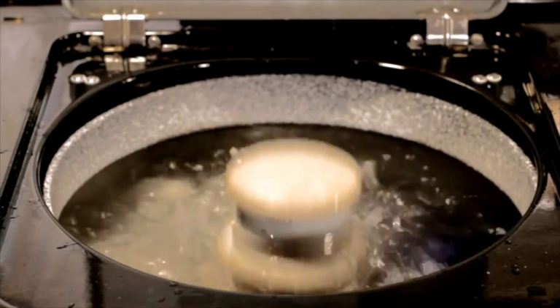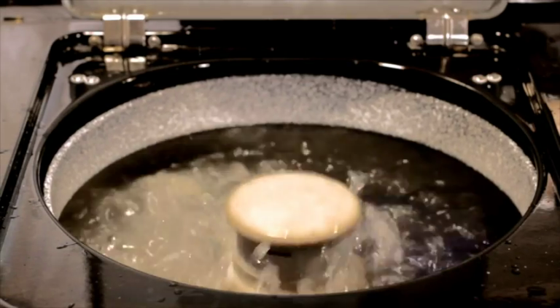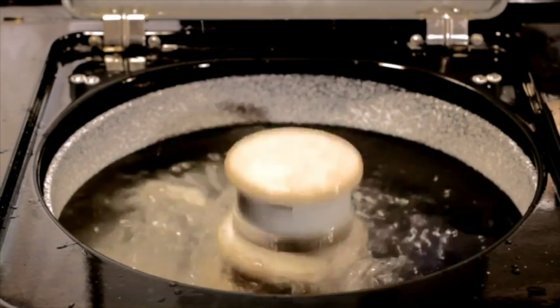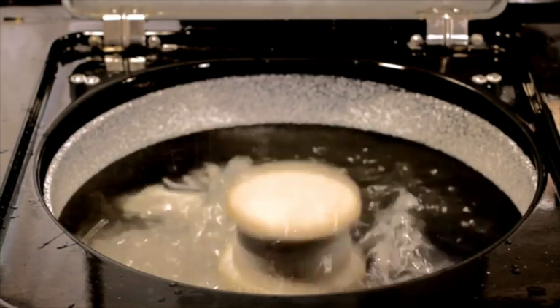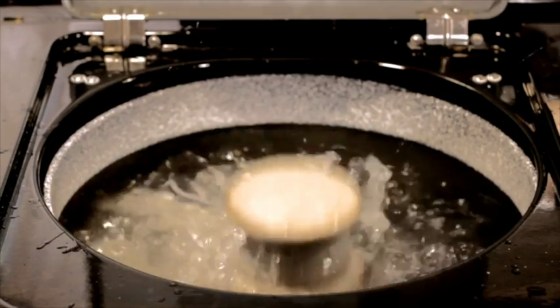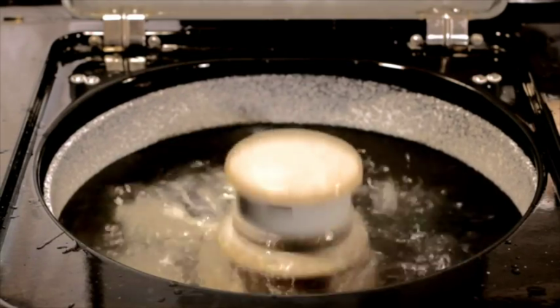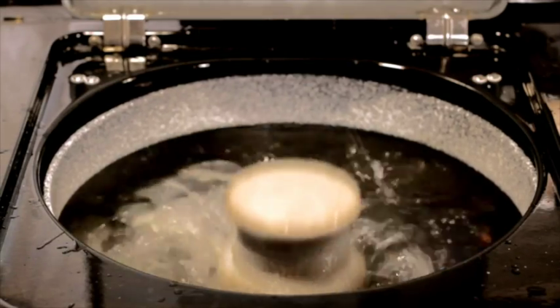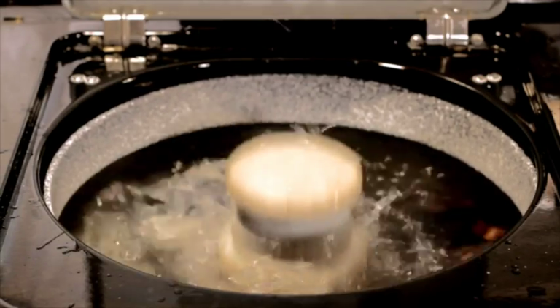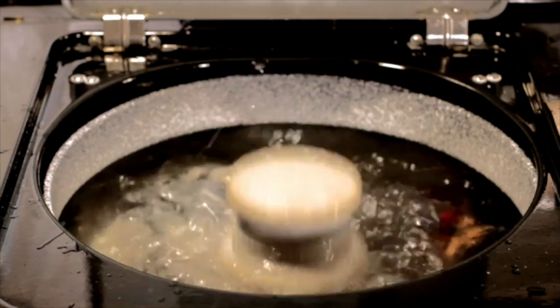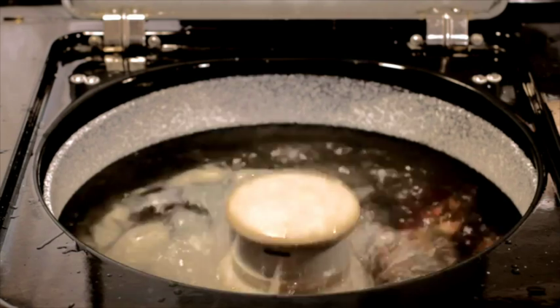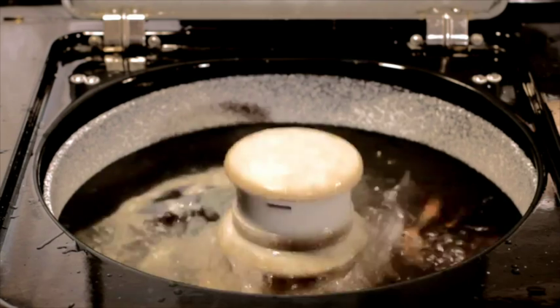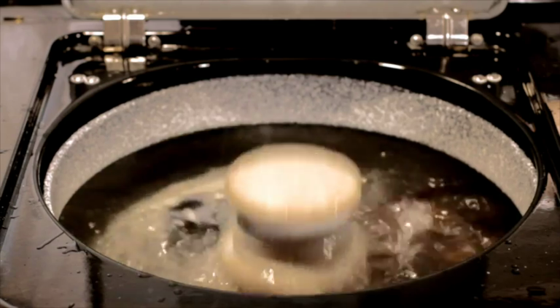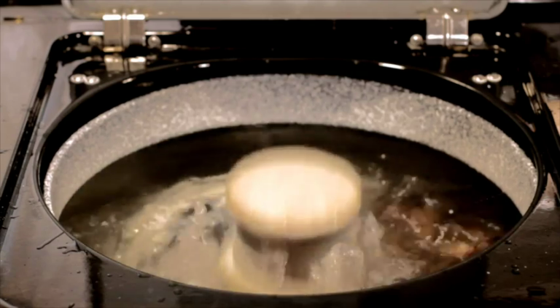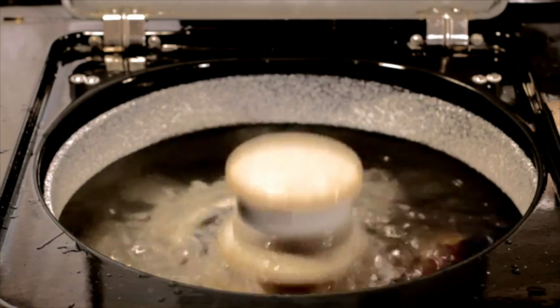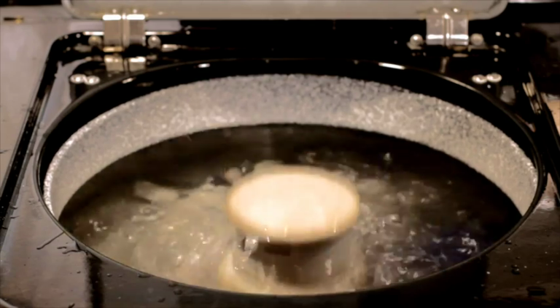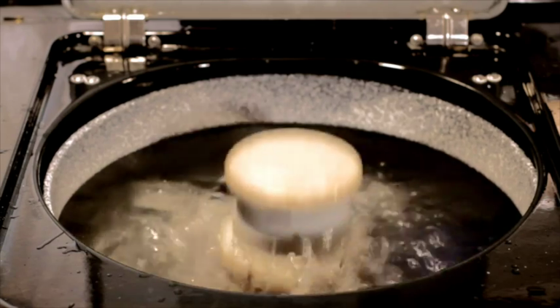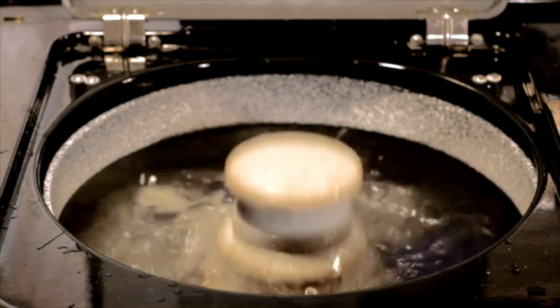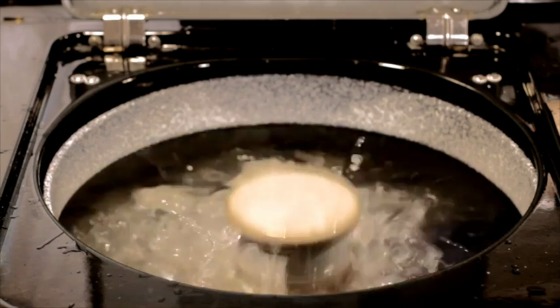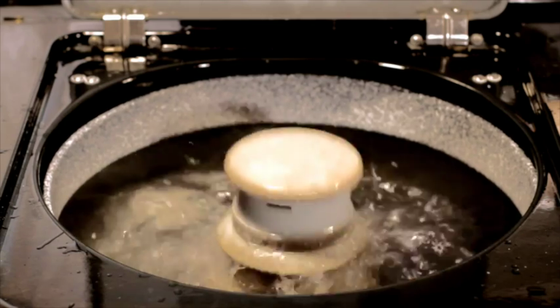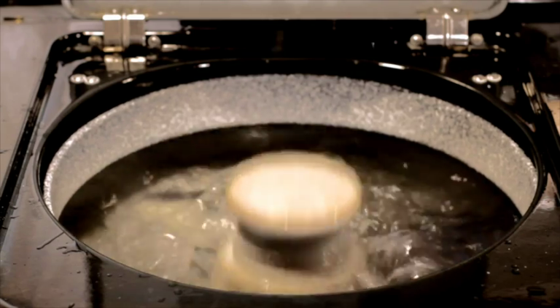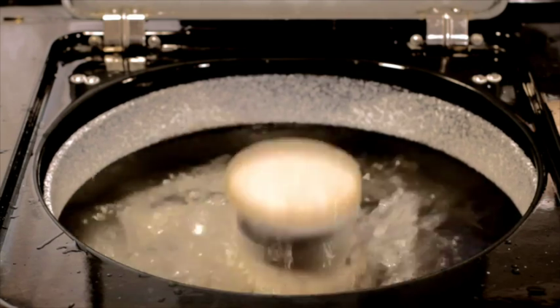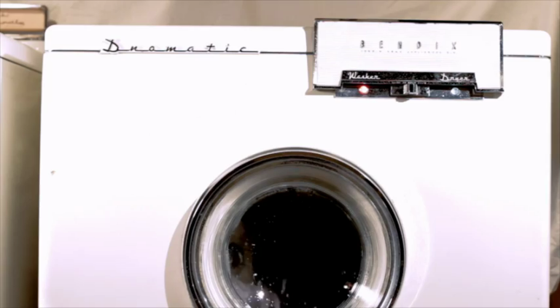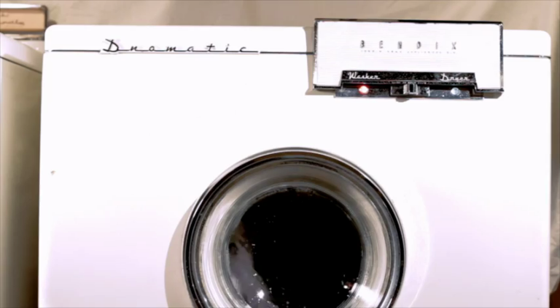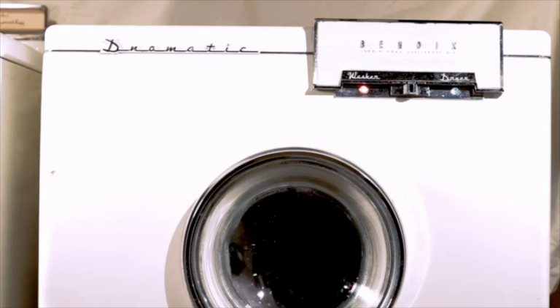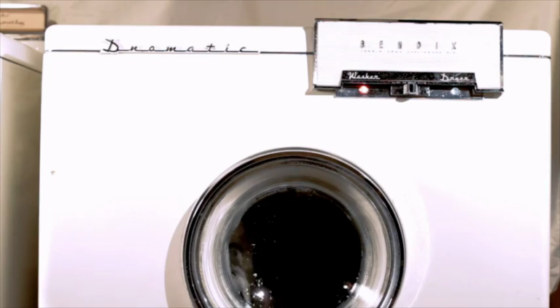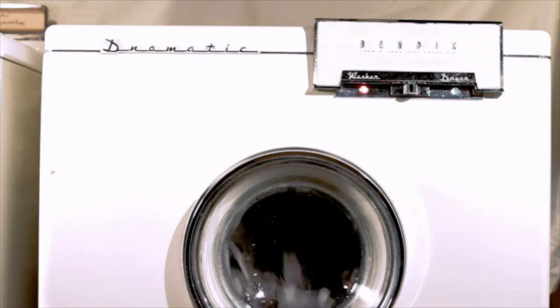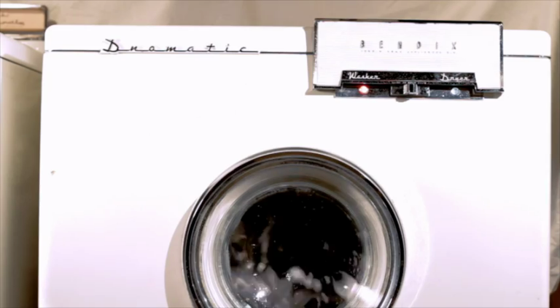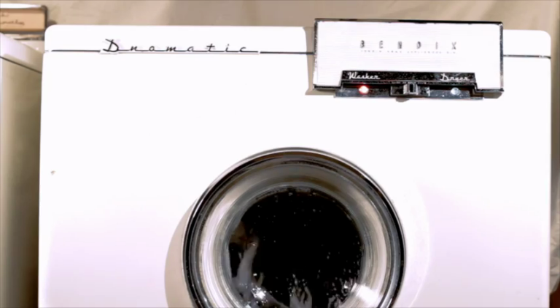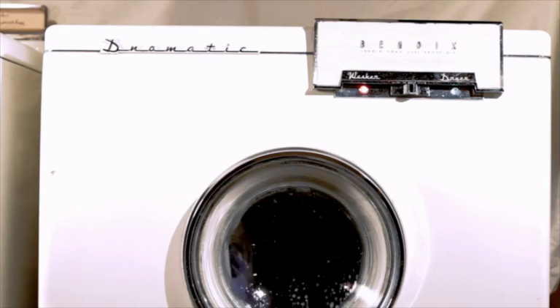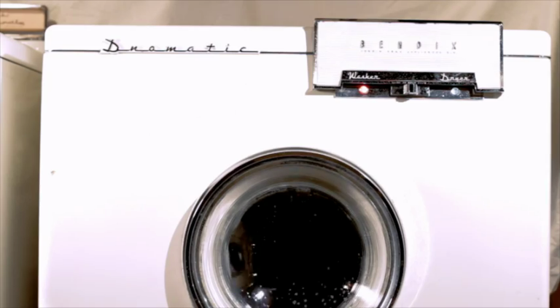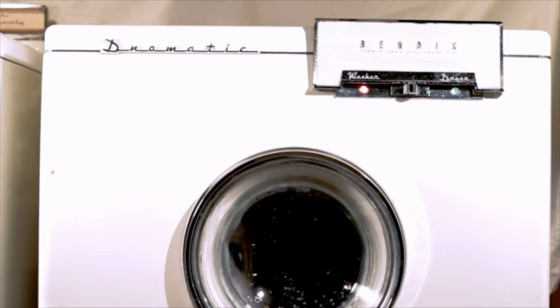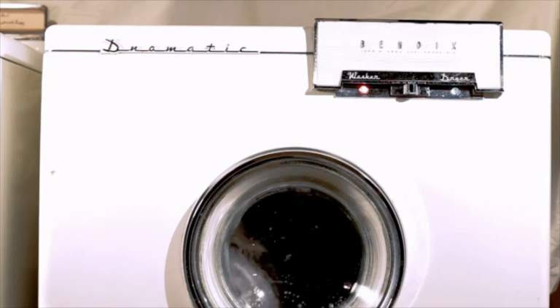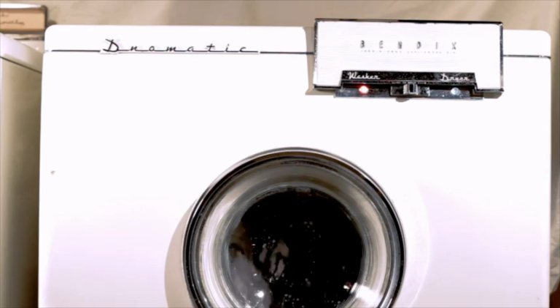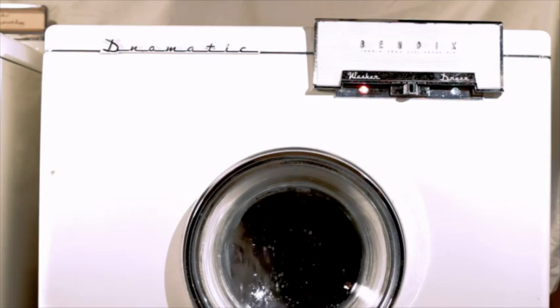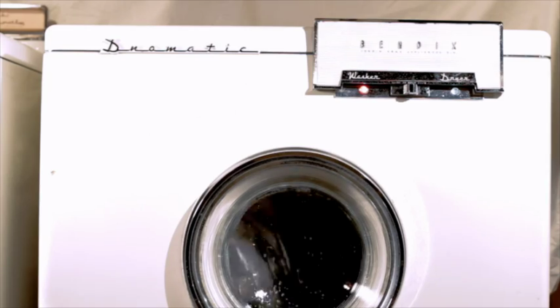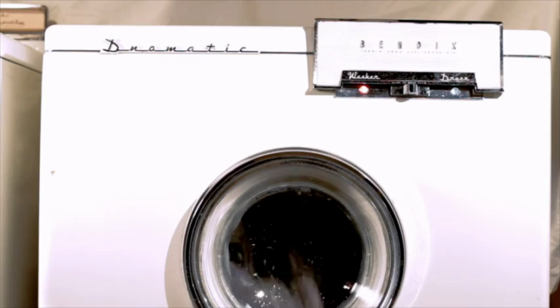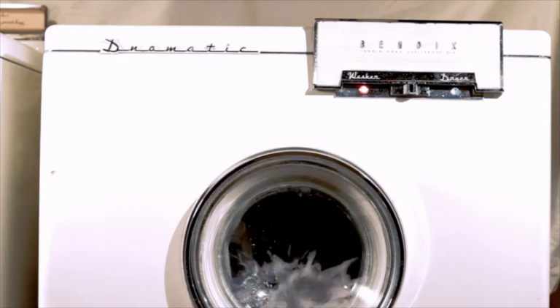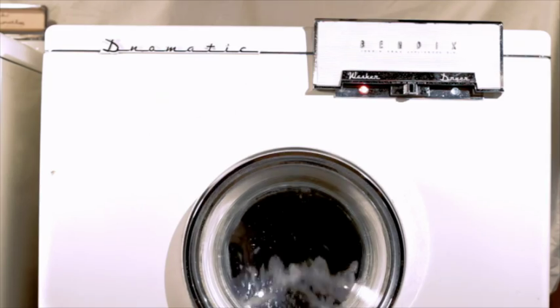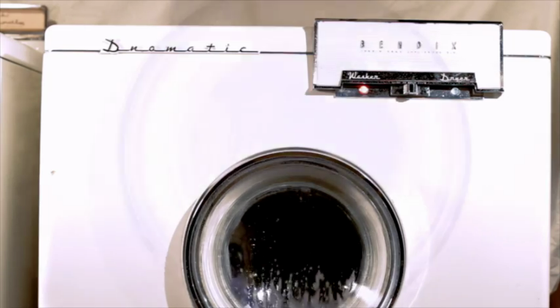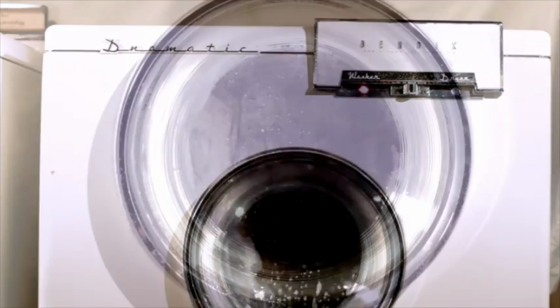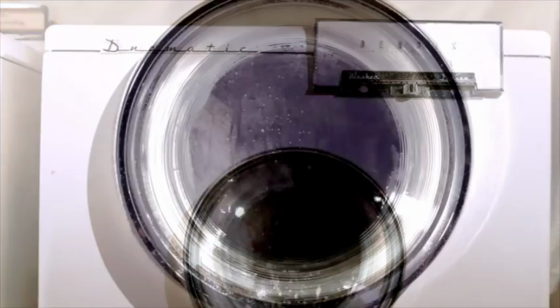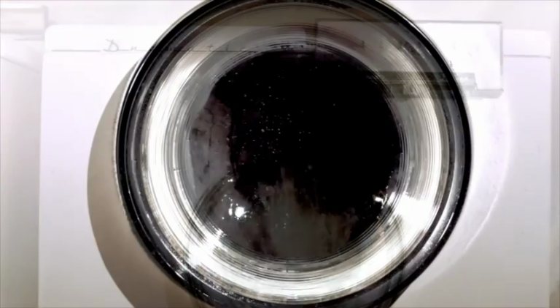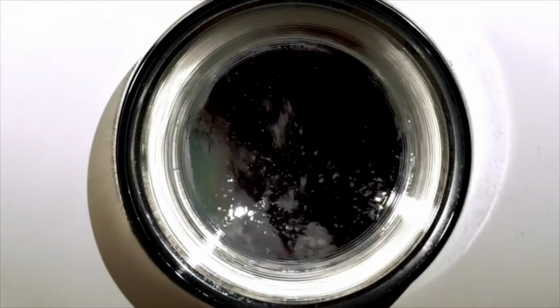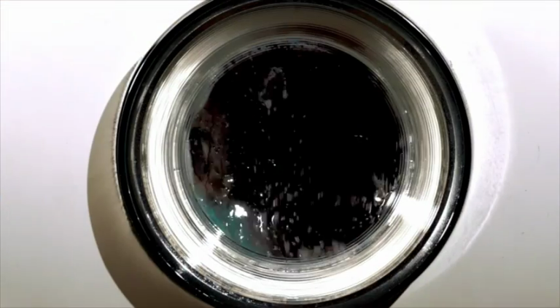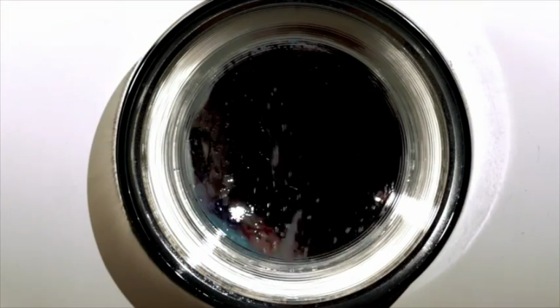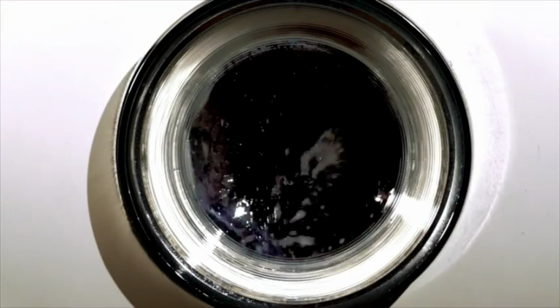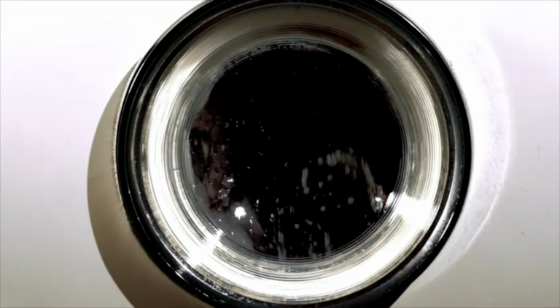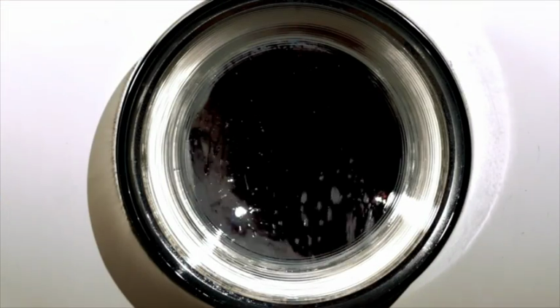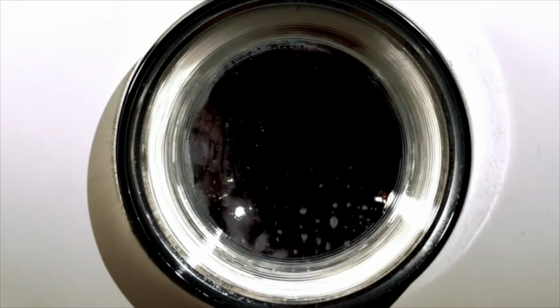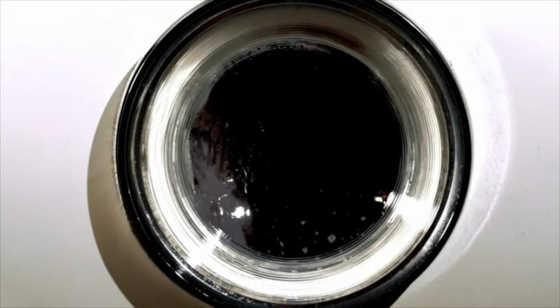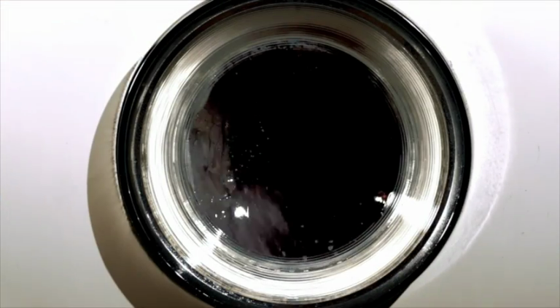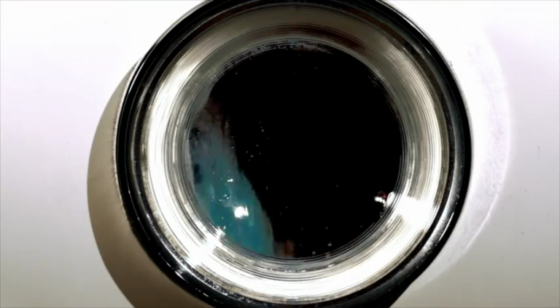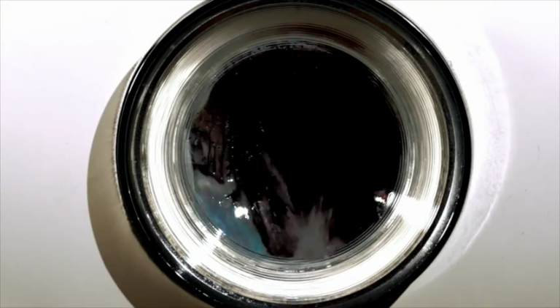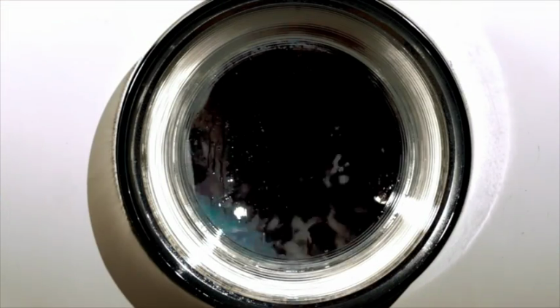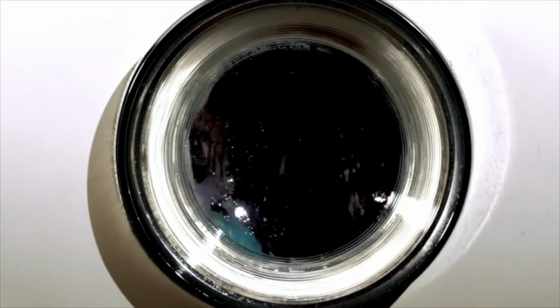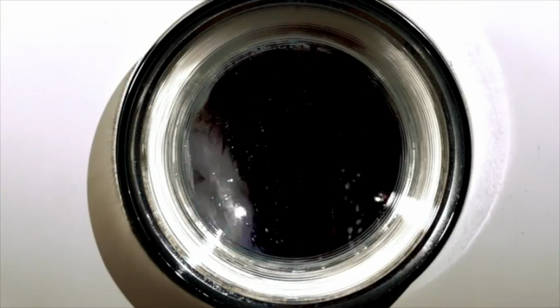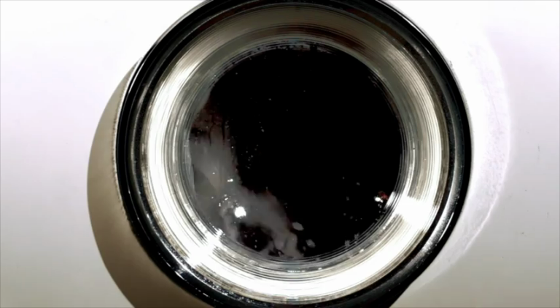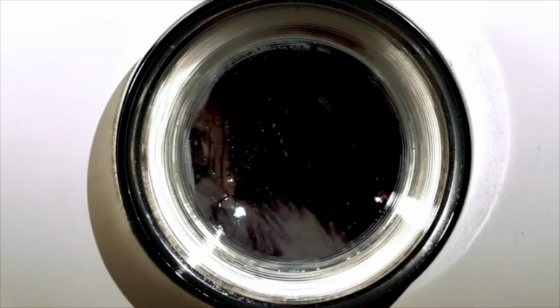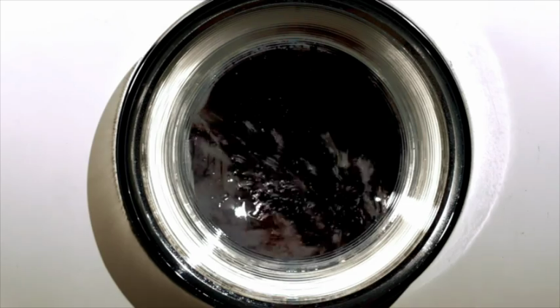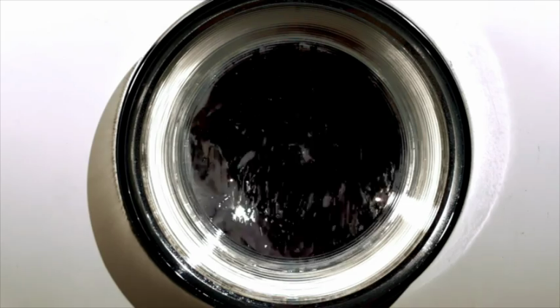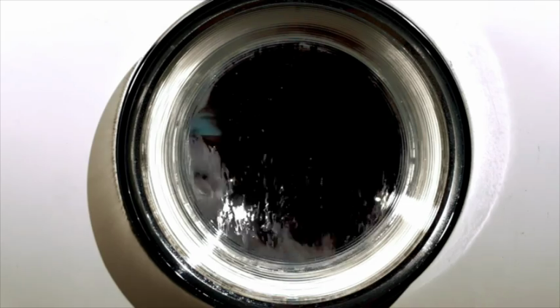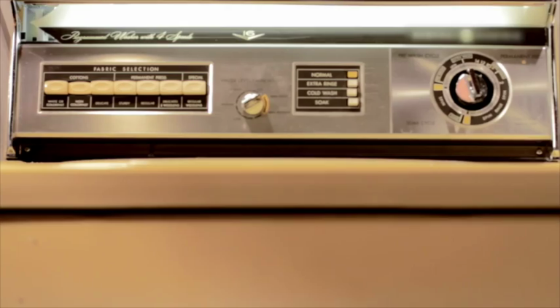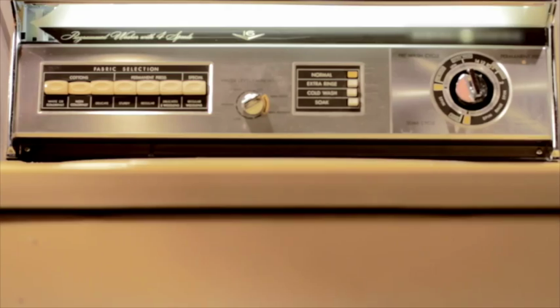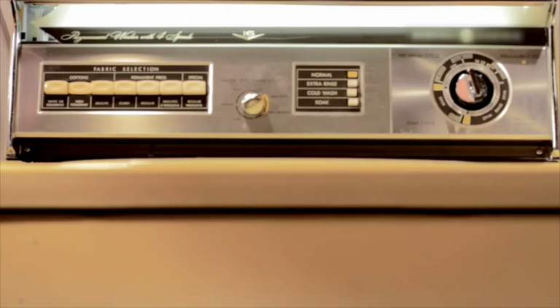Rosalie's without suds stays in the wash water to work fully on your laundry. This also helps it rinse out fast too.